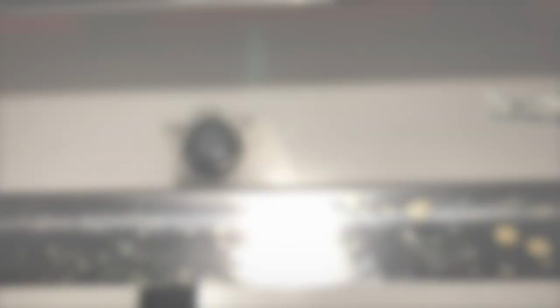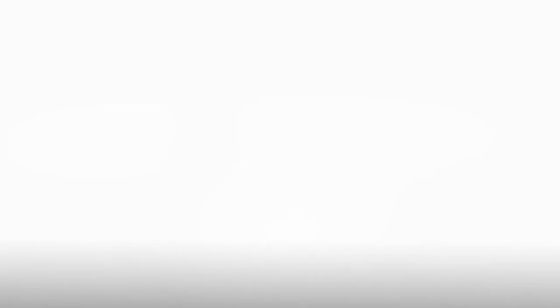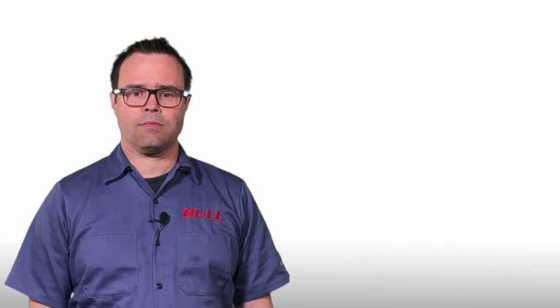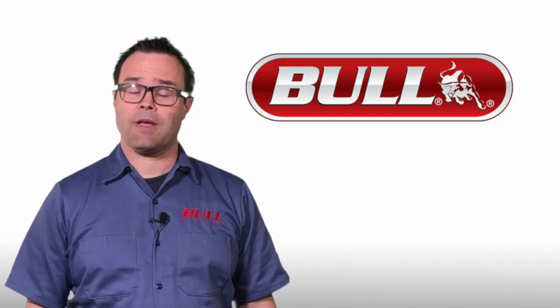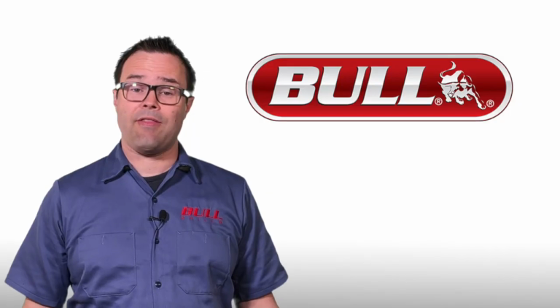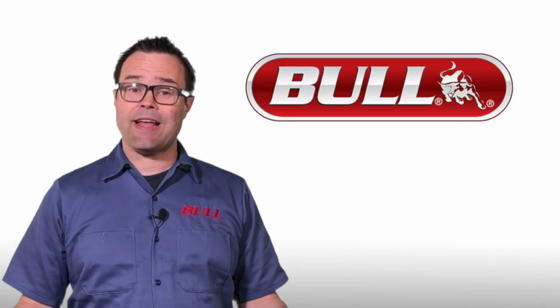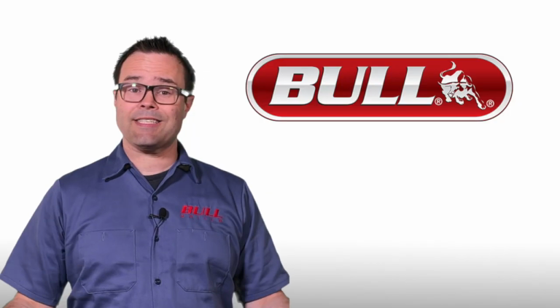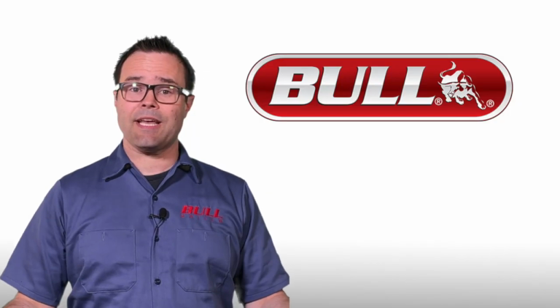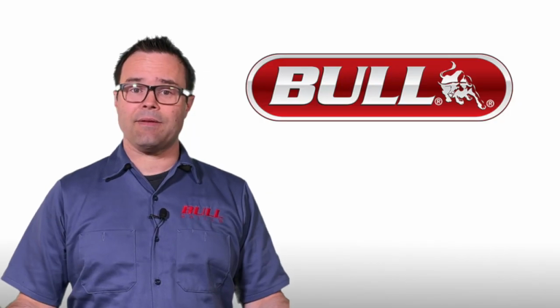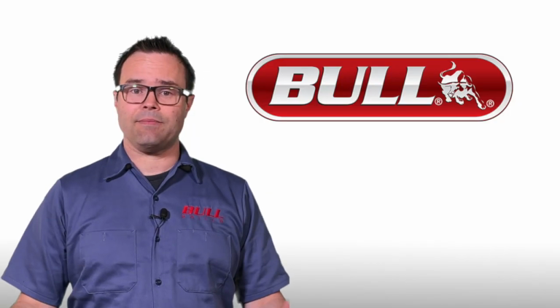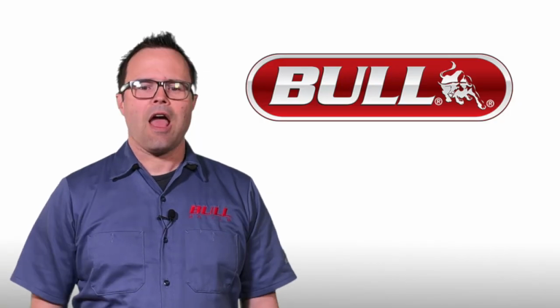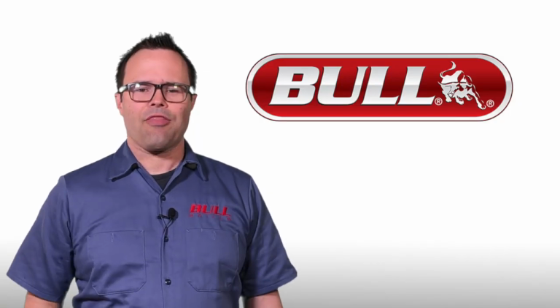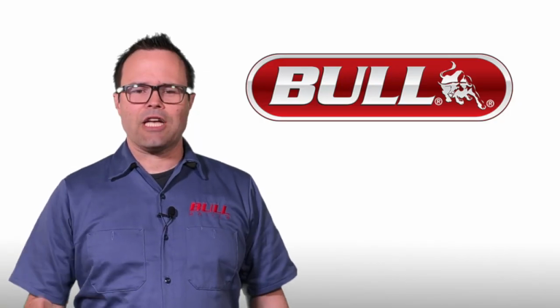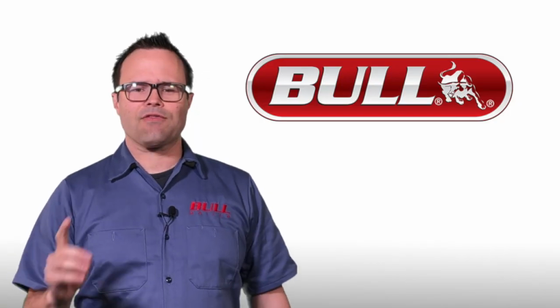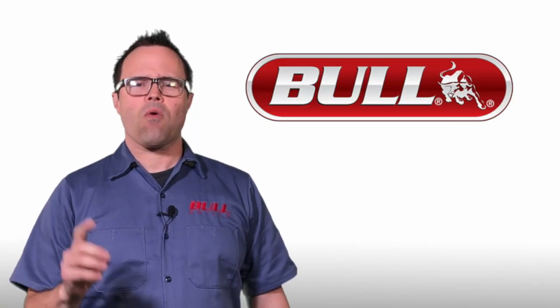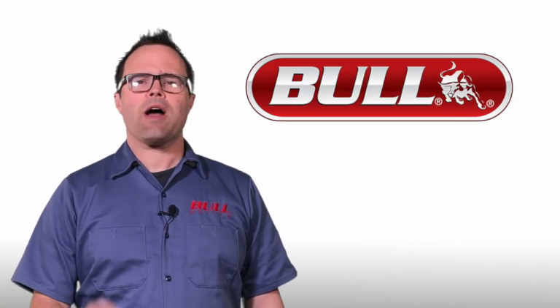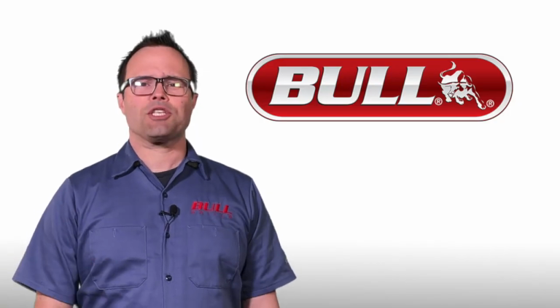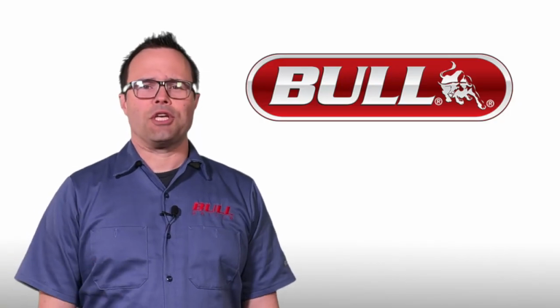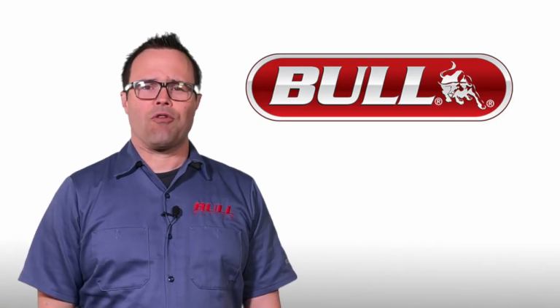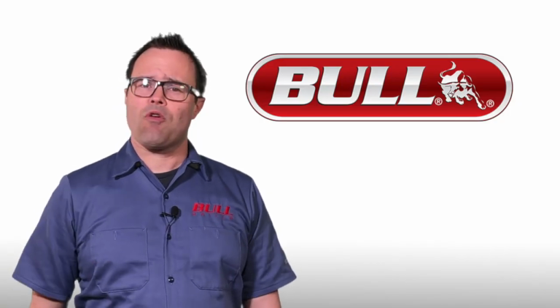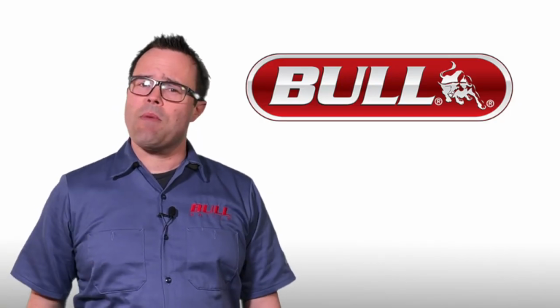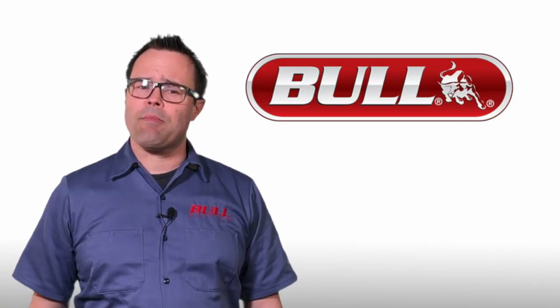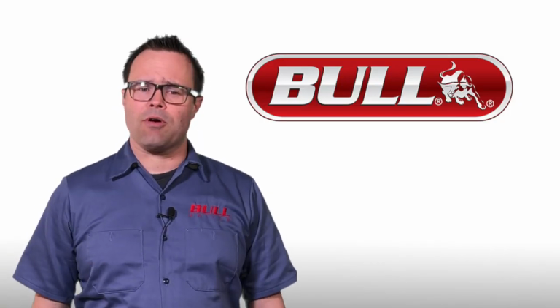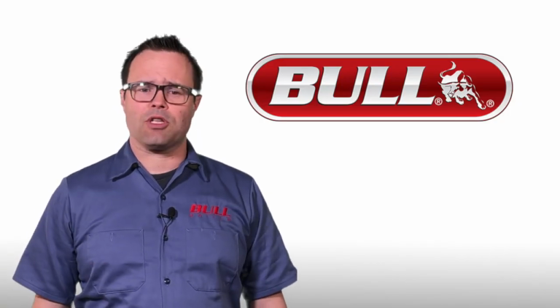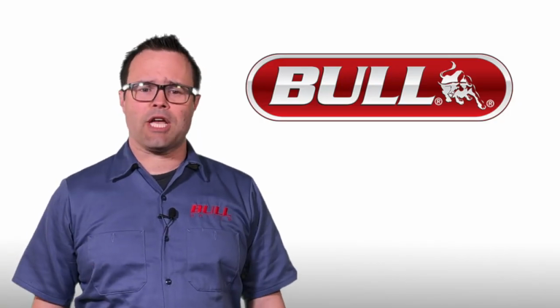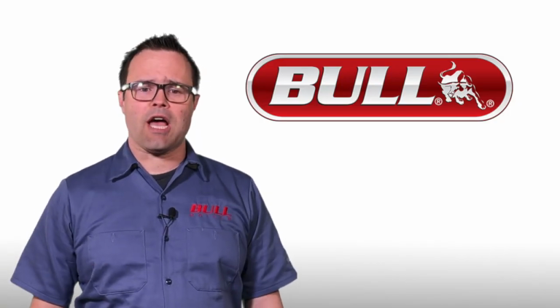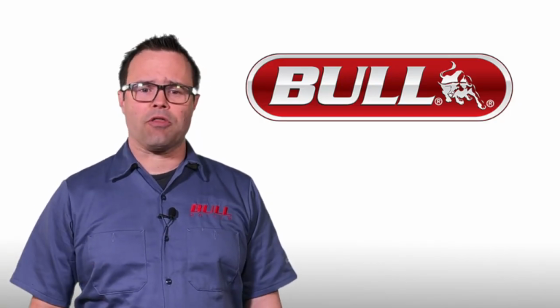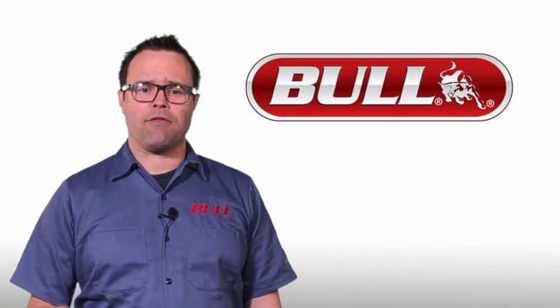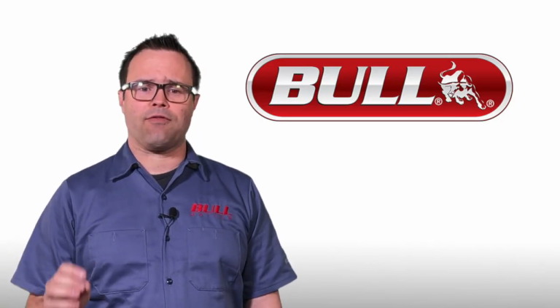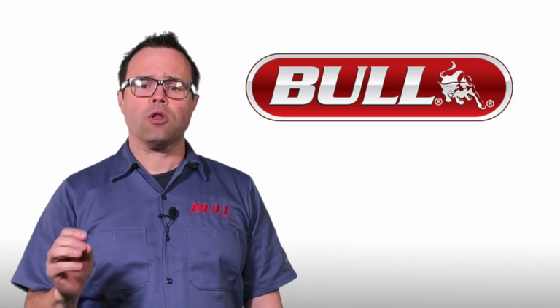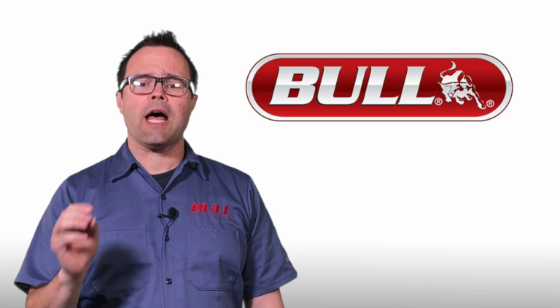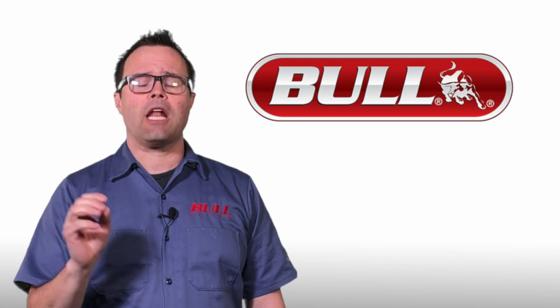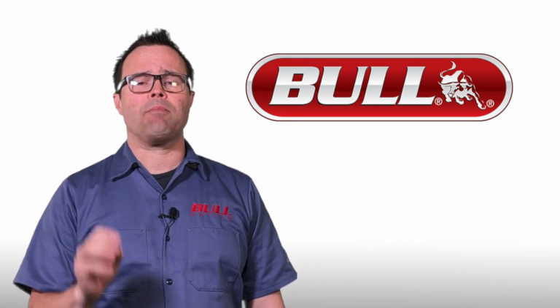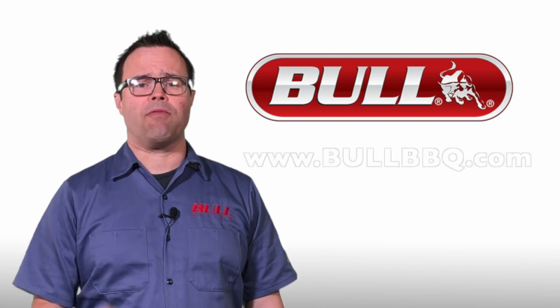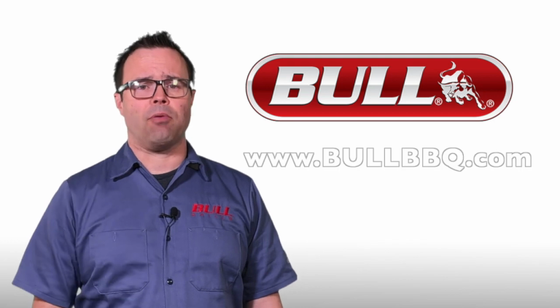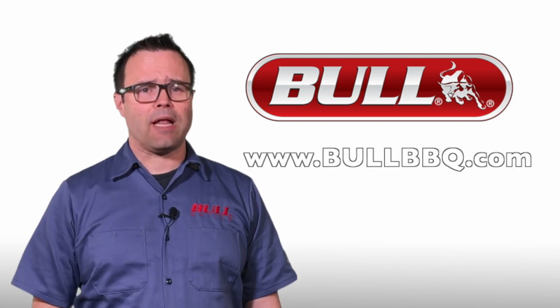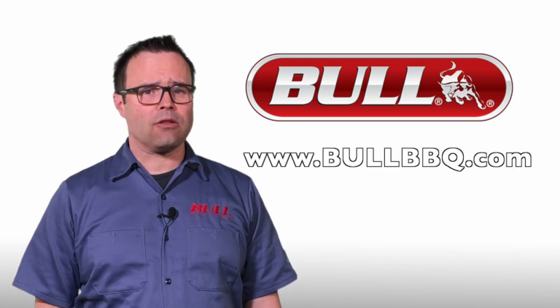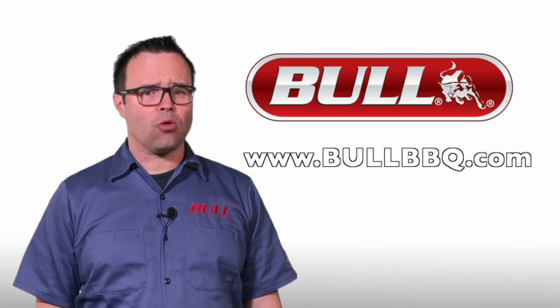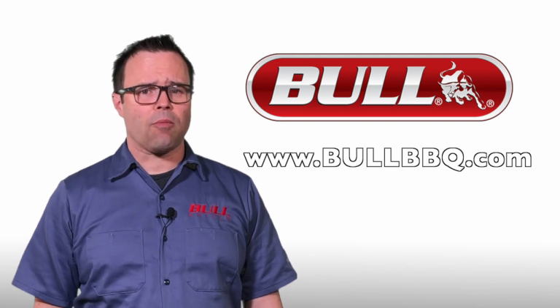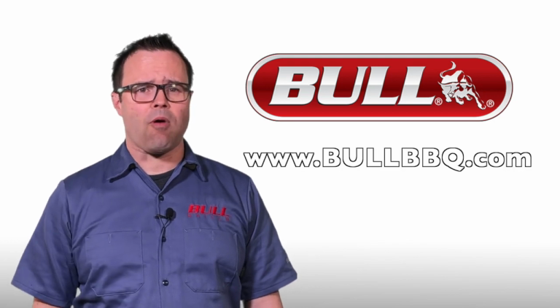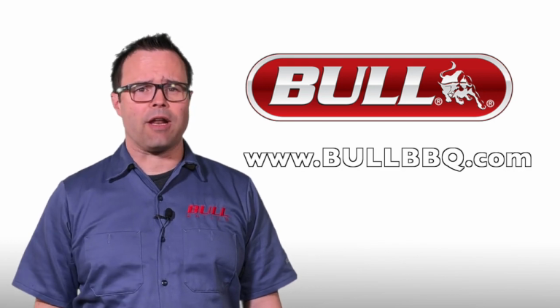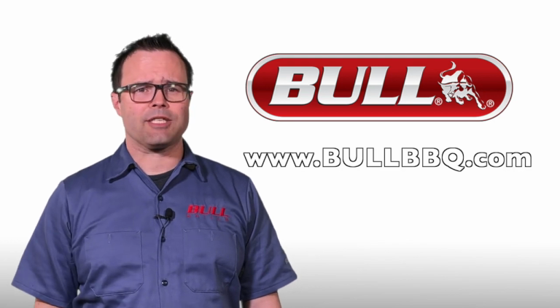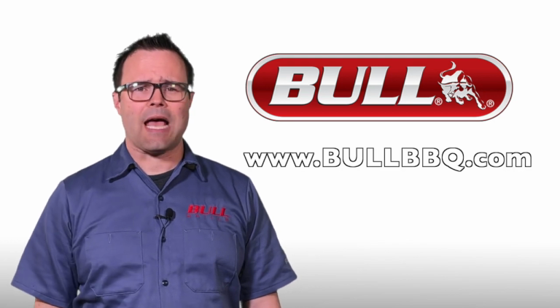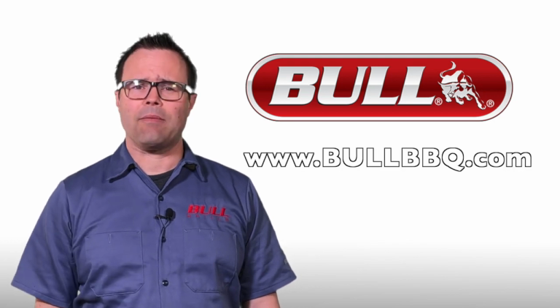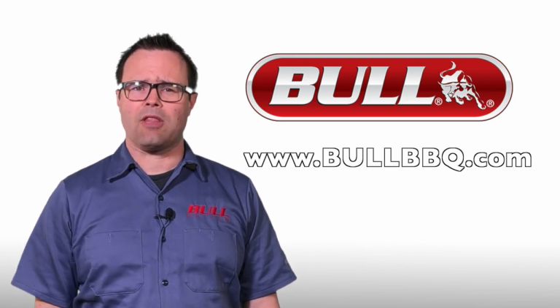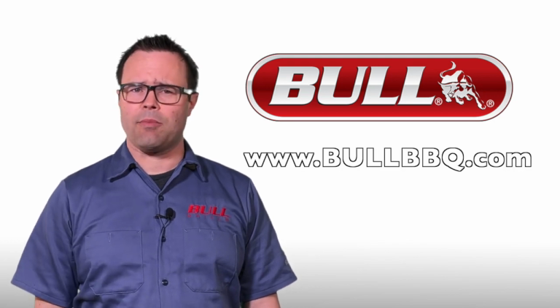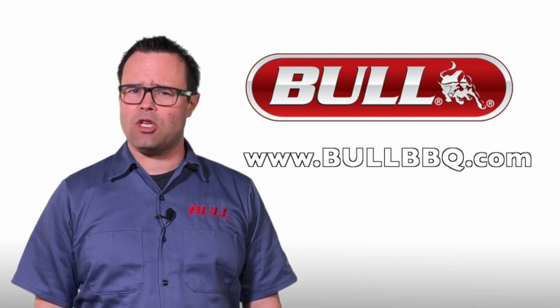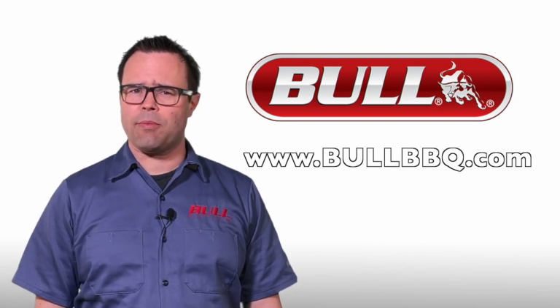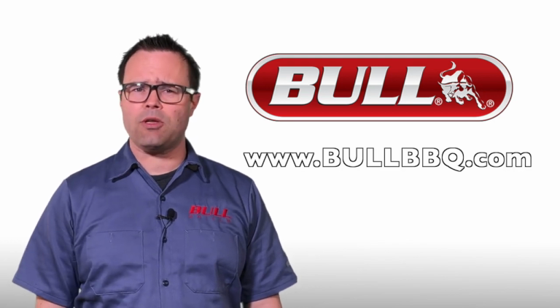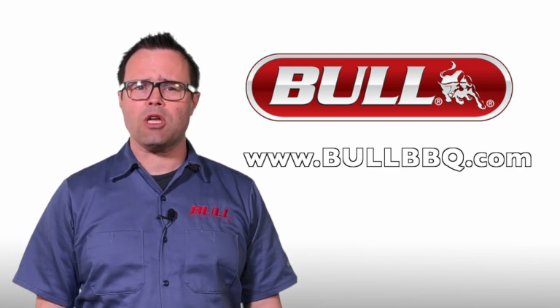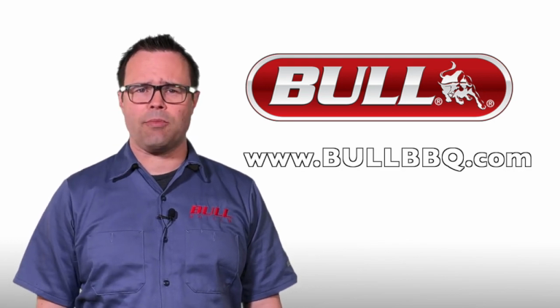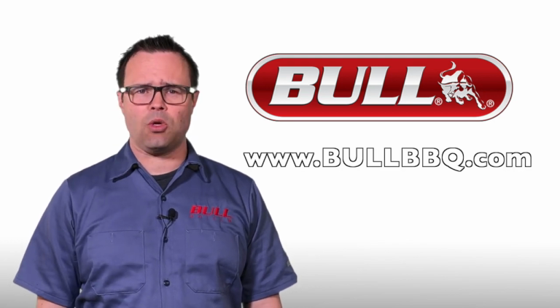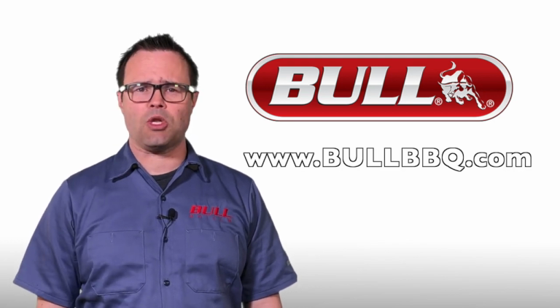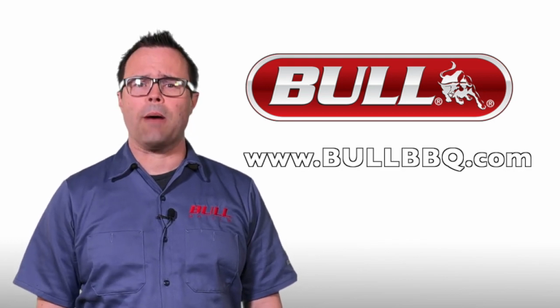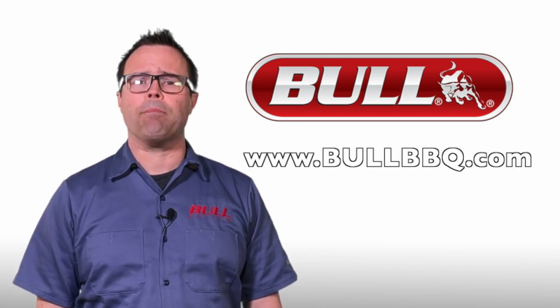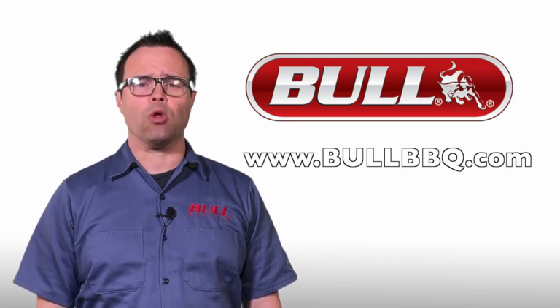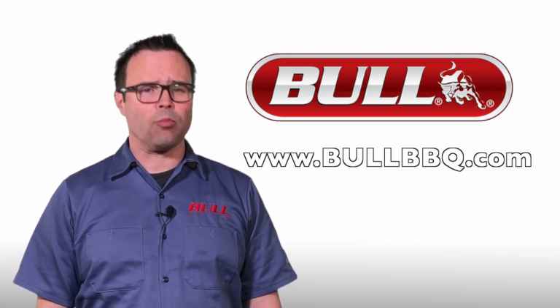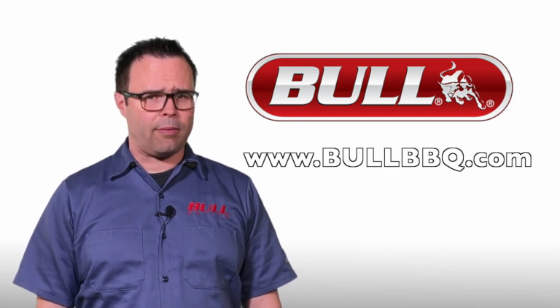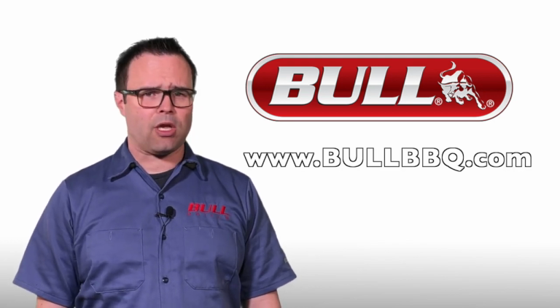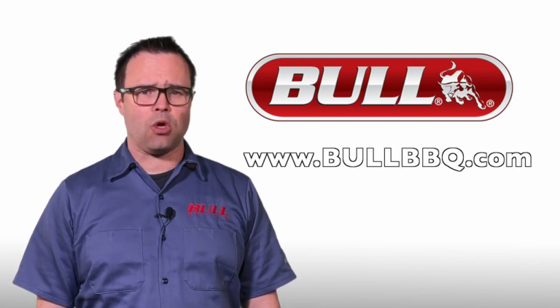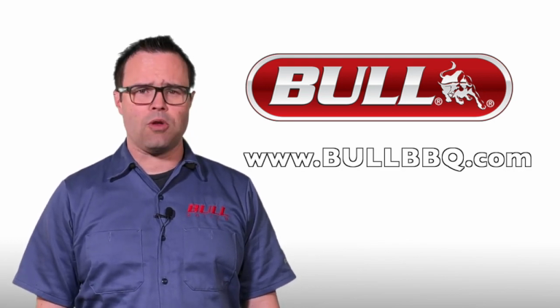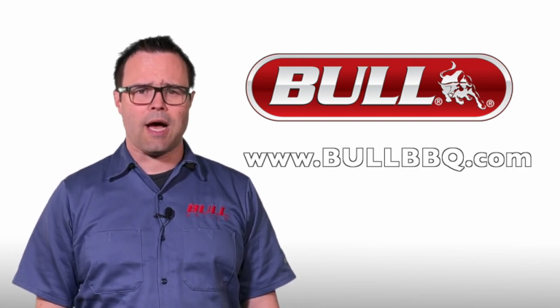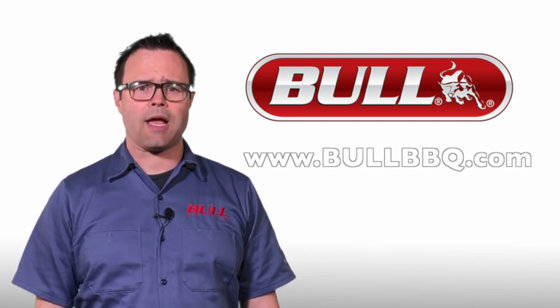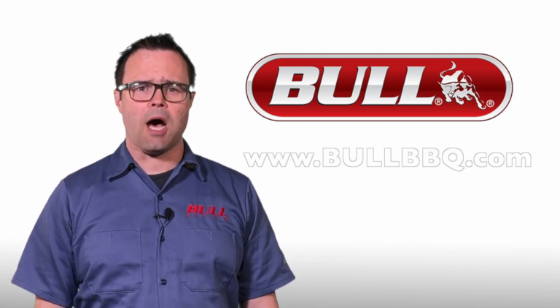And that's it! Thanks for watching and remember to check out the full lineup of Bull Outdoor products at www.bullbbq.com.